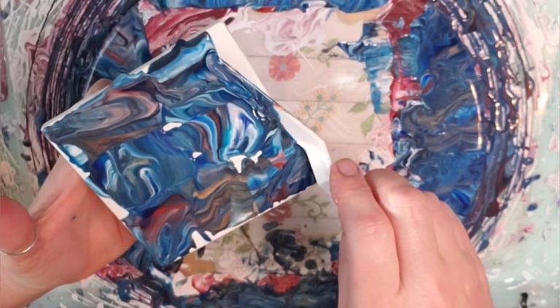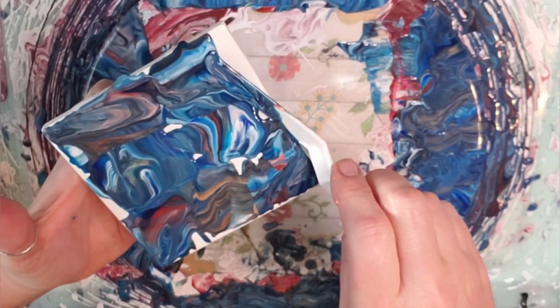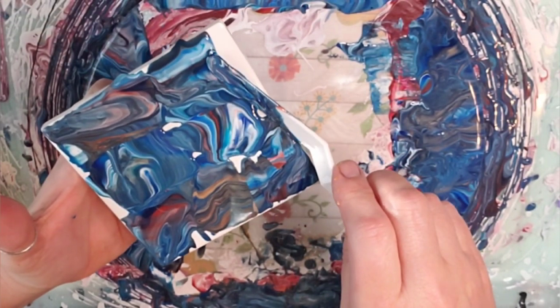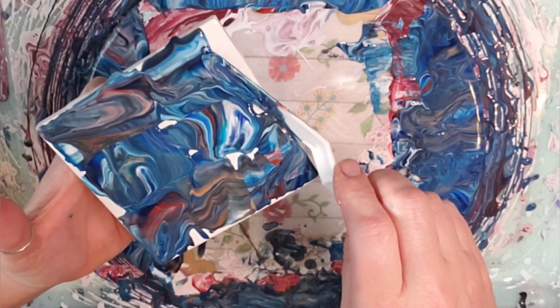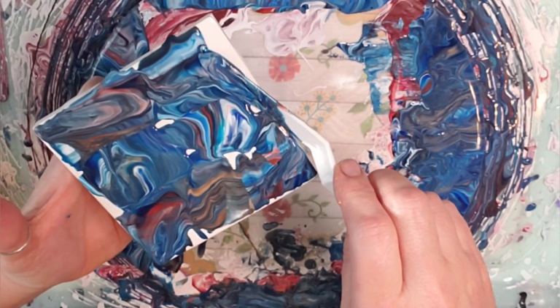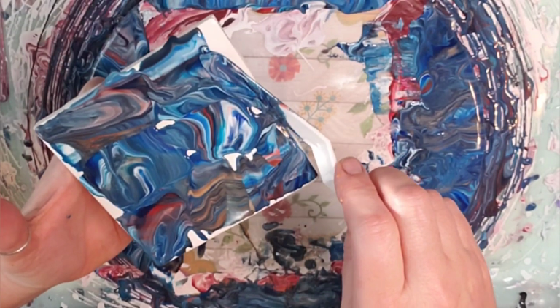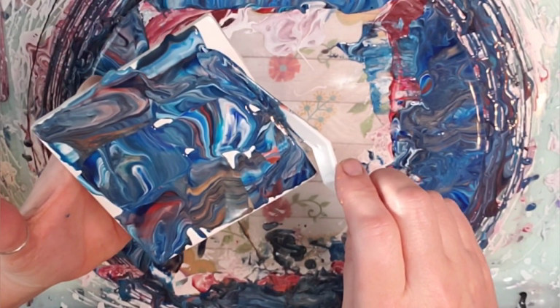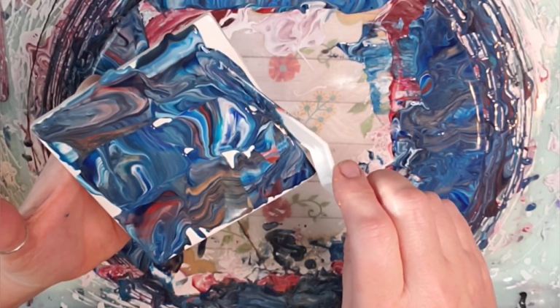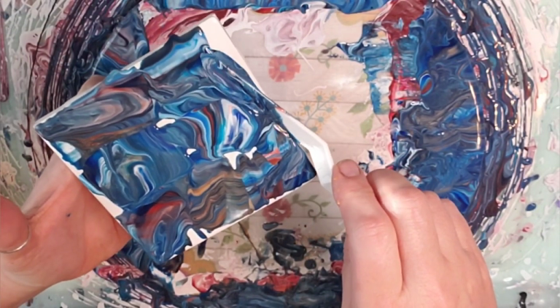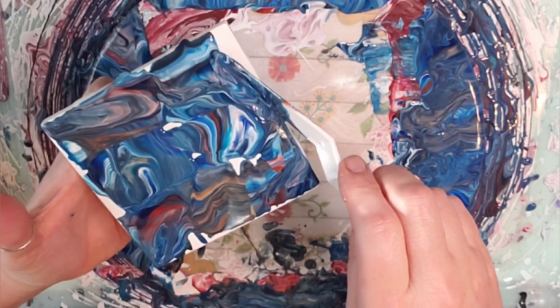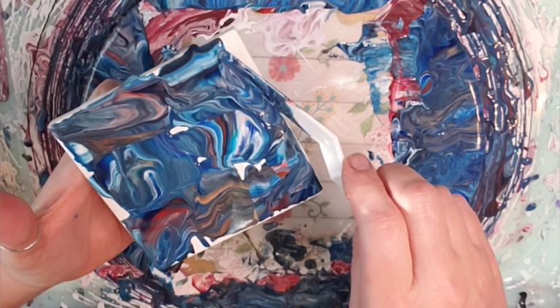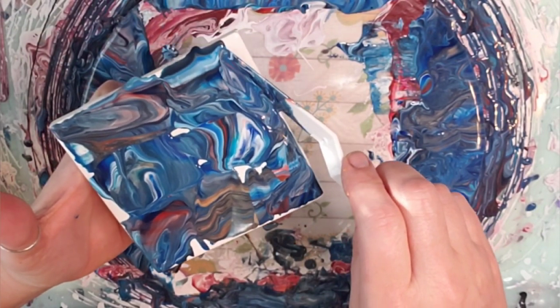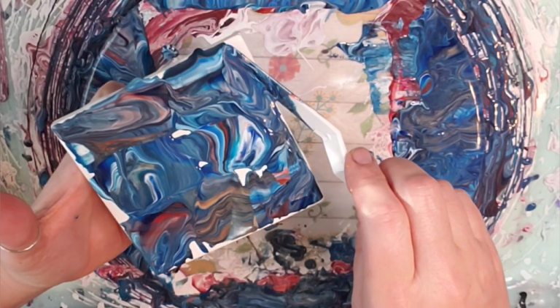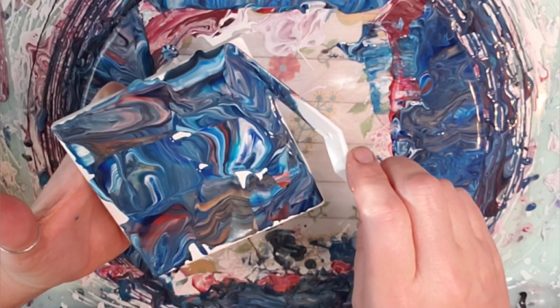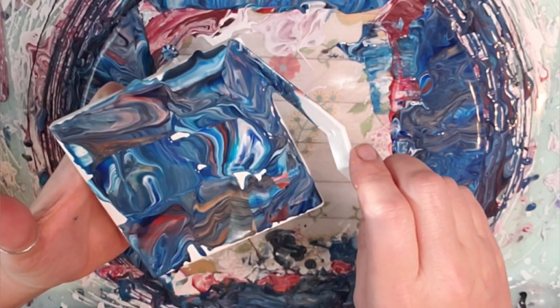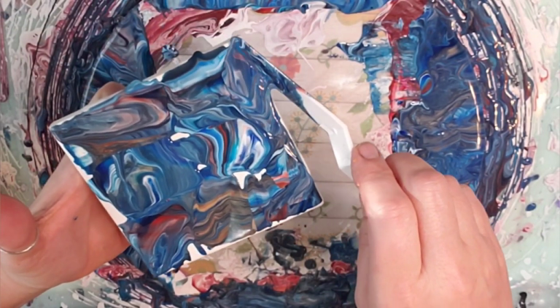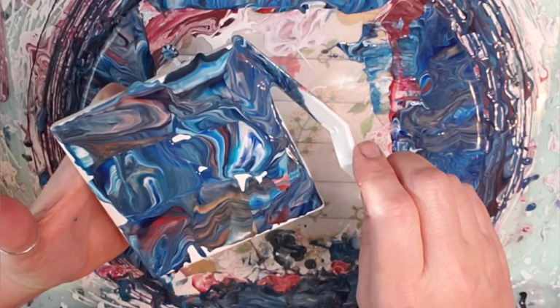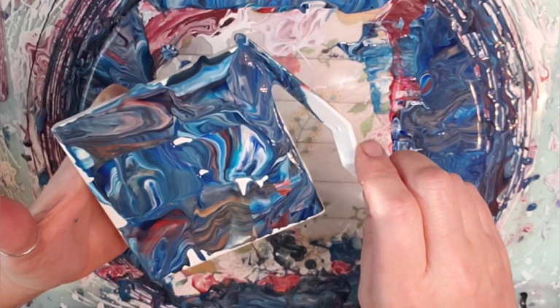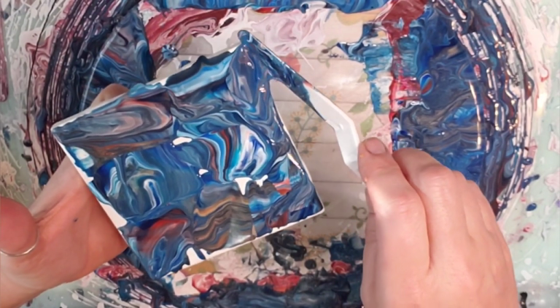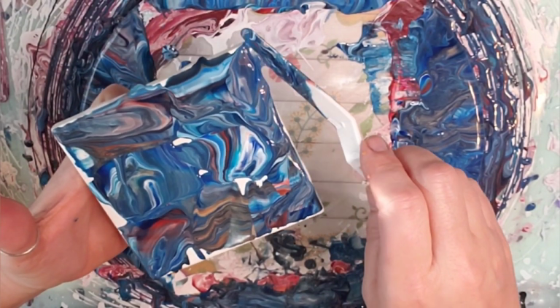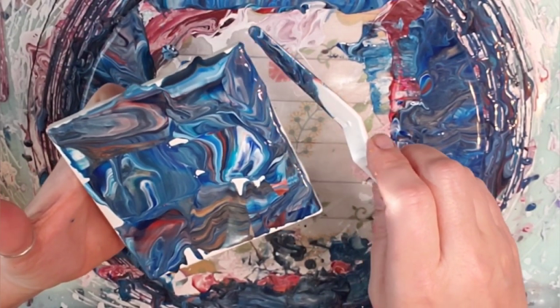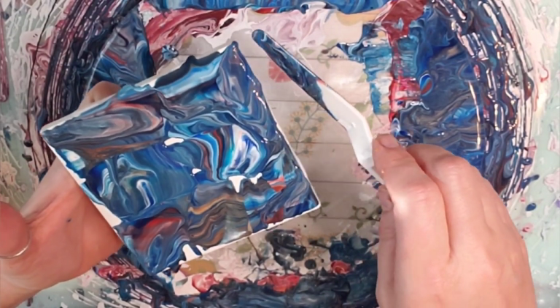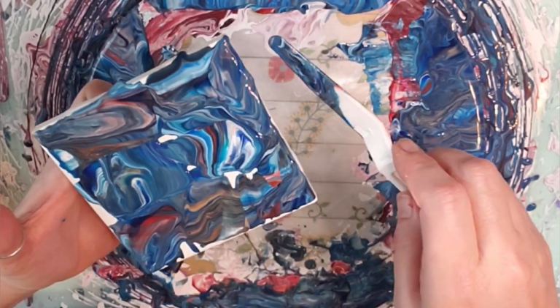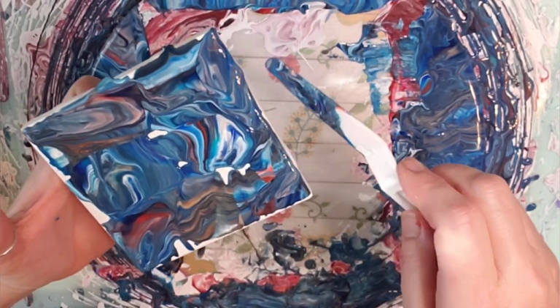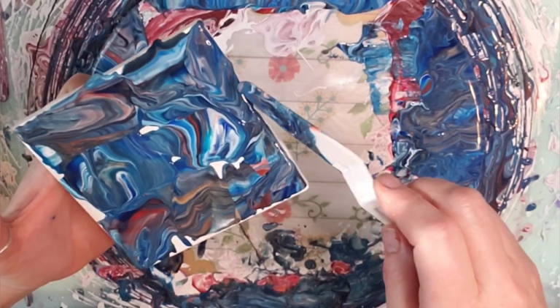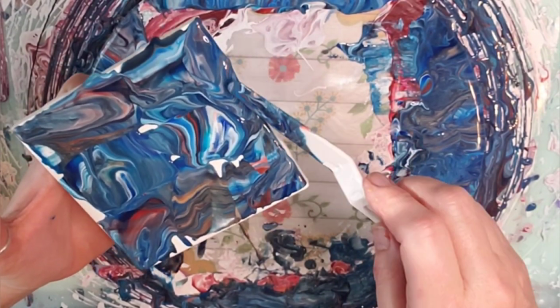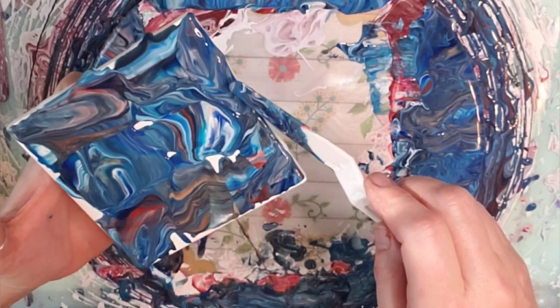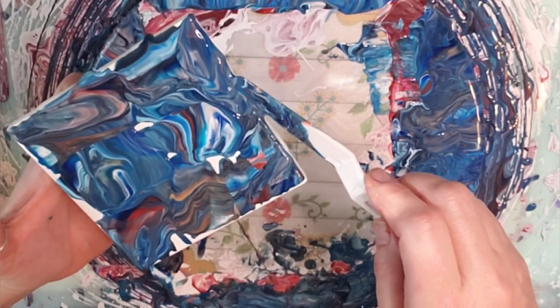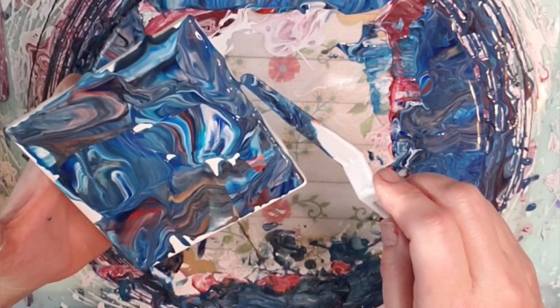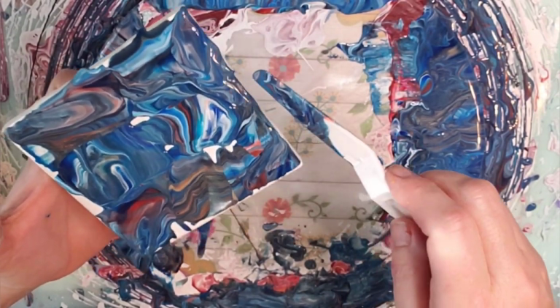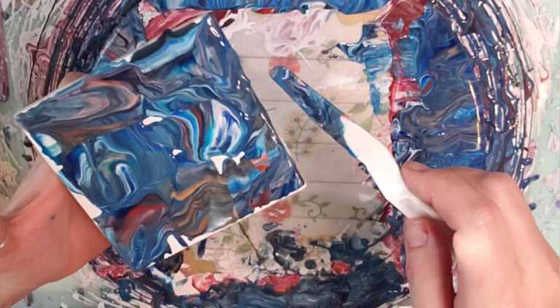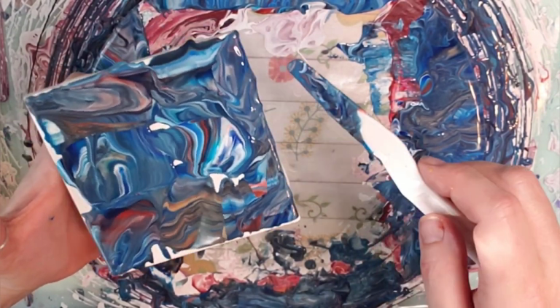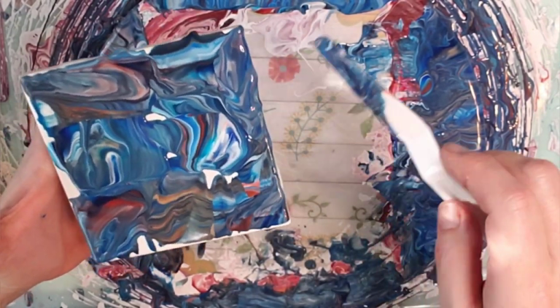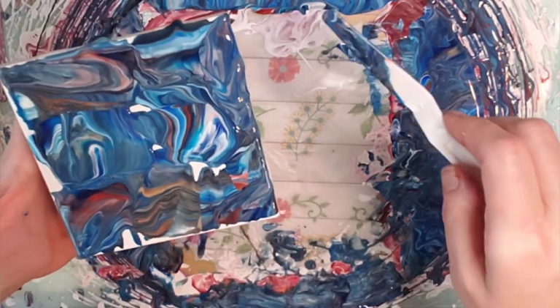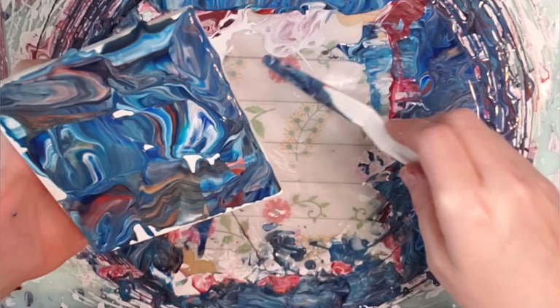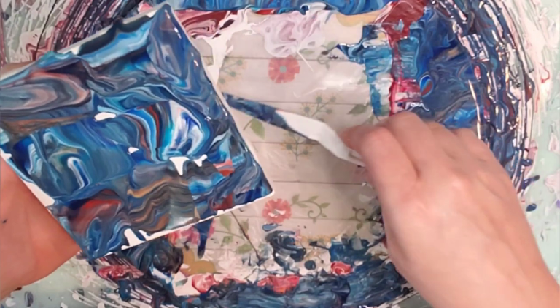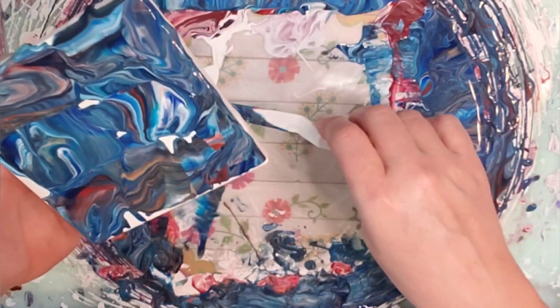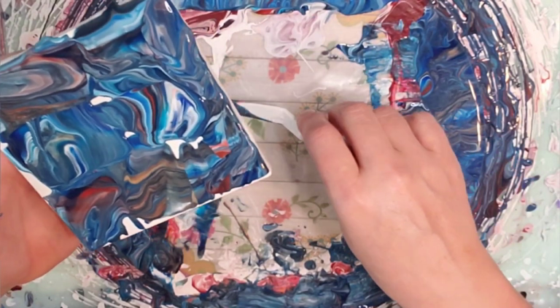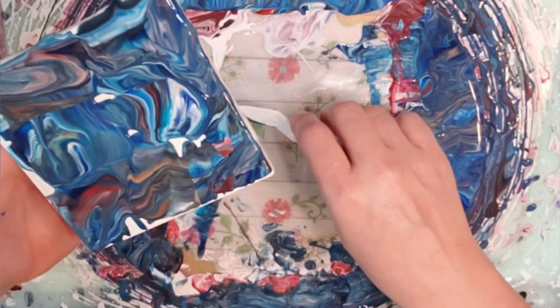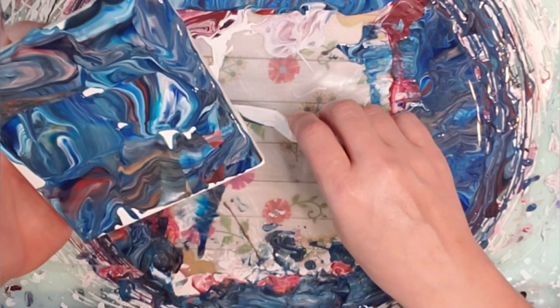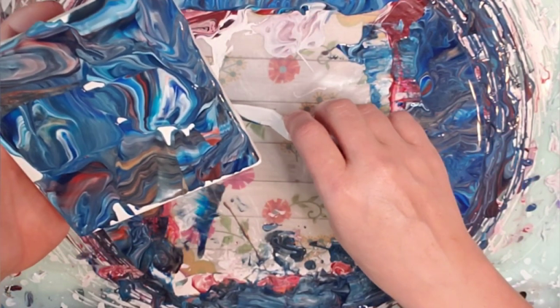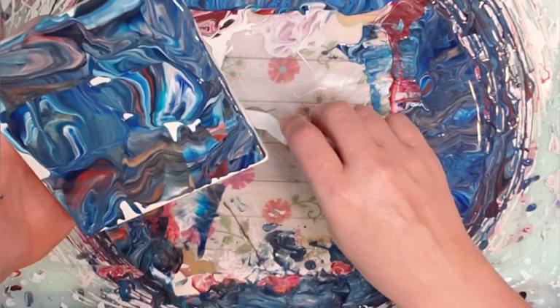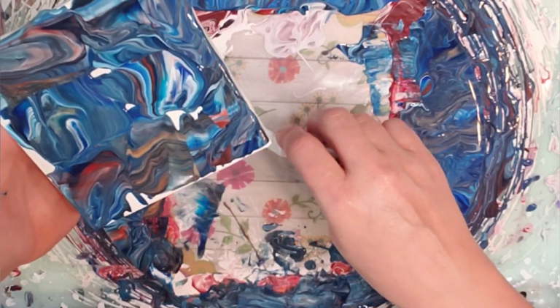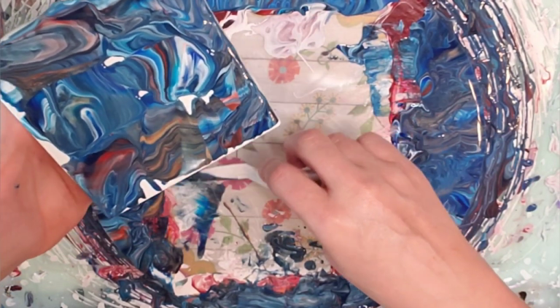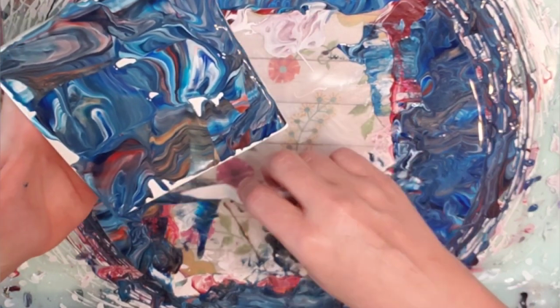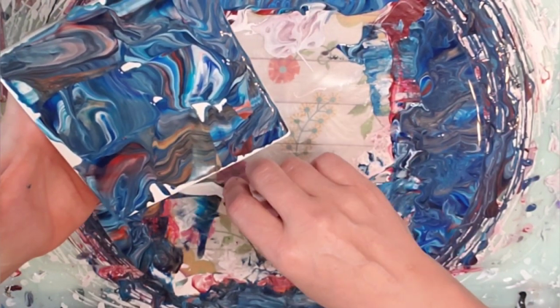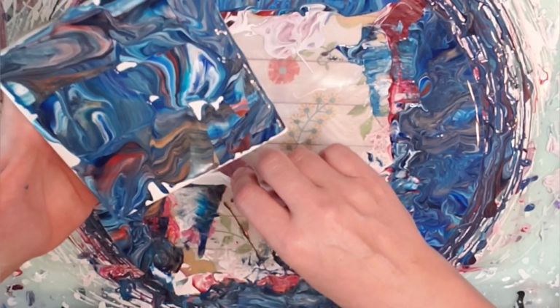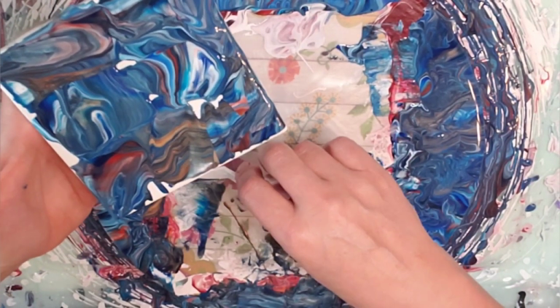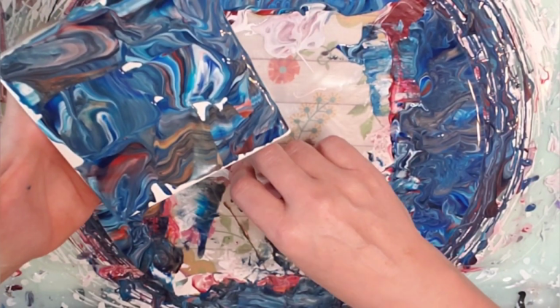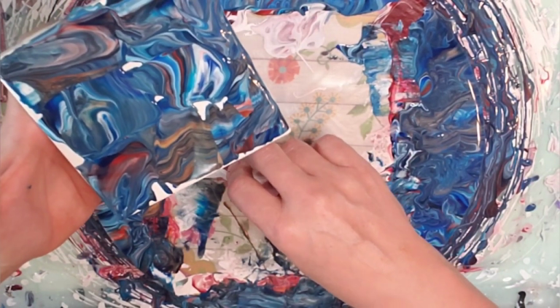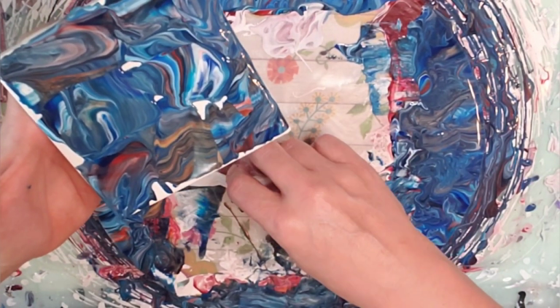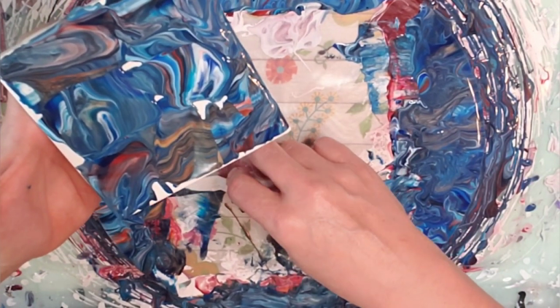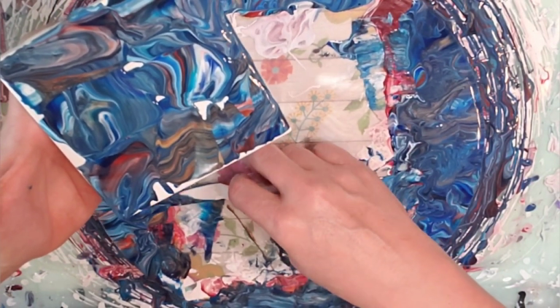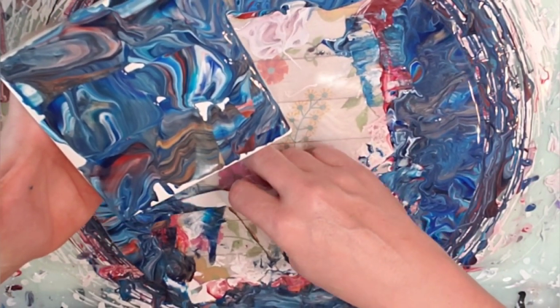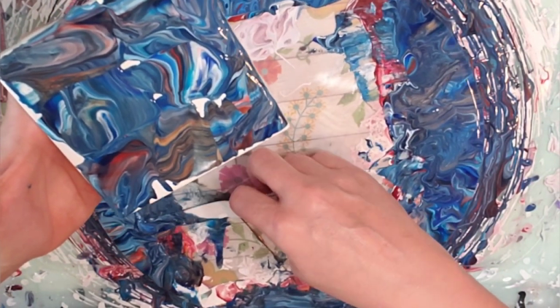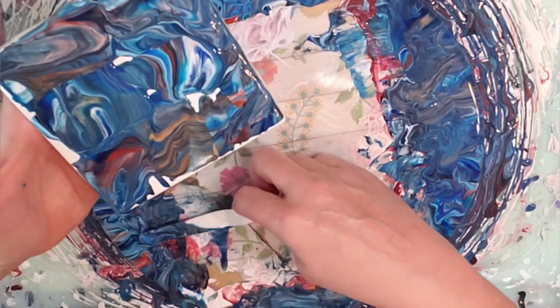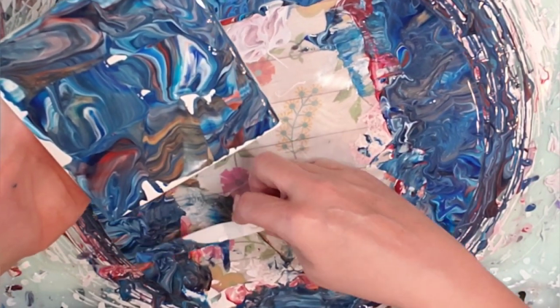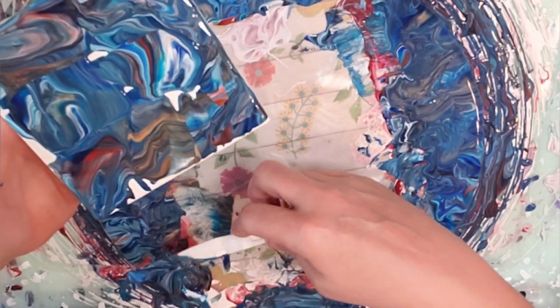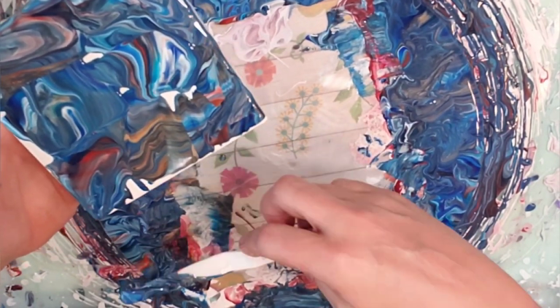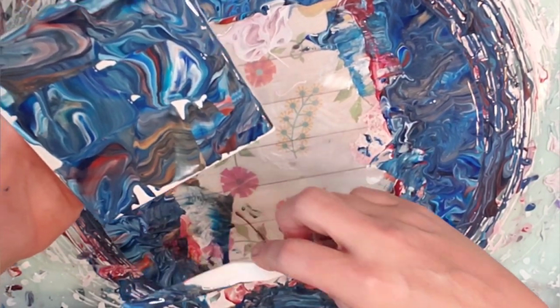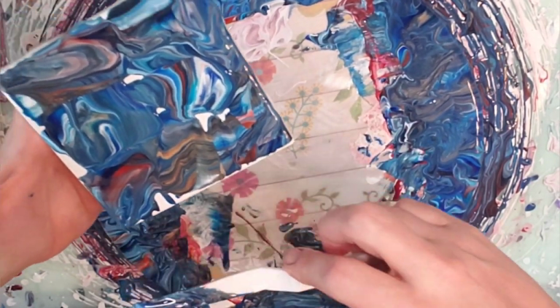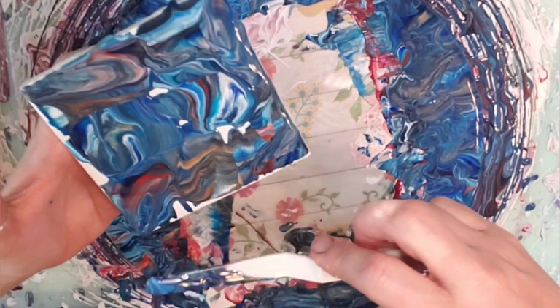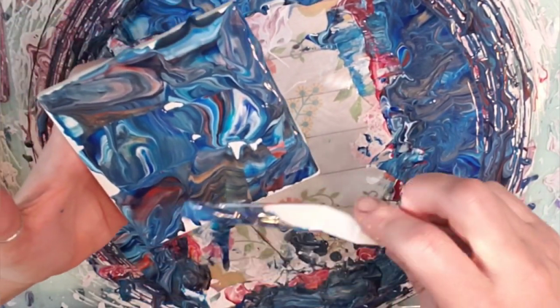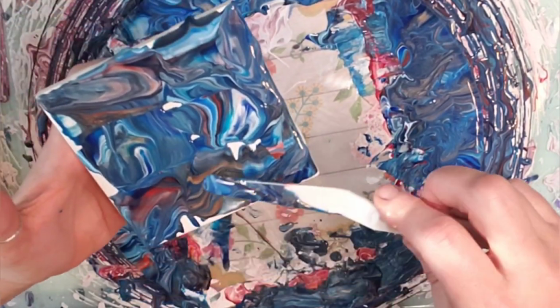These tiles are so much fun. If you resin them, the colors just really pop. It's like getting a freebie.